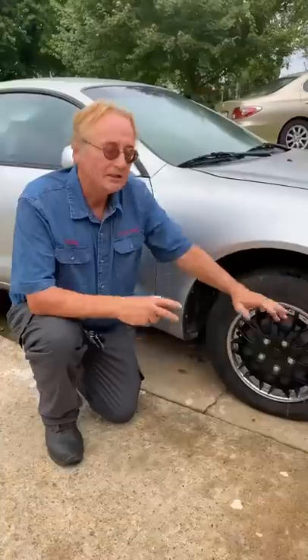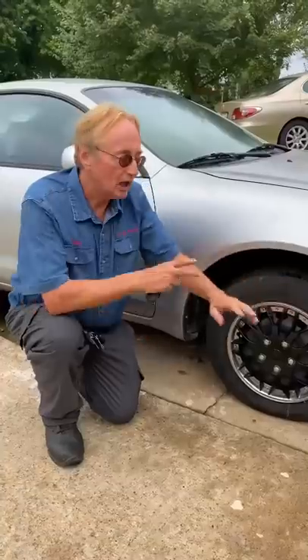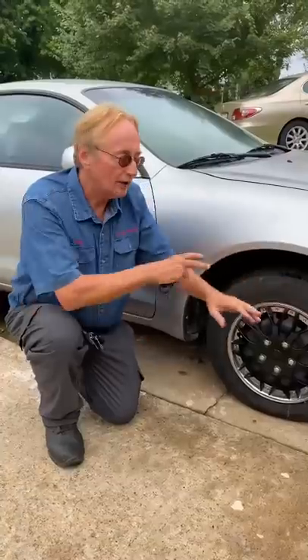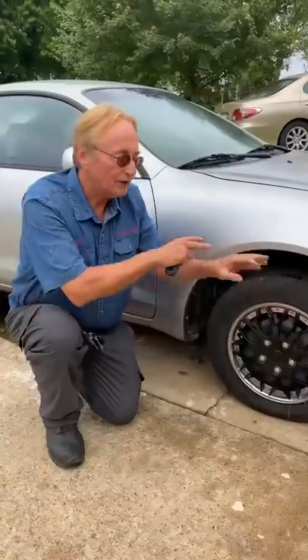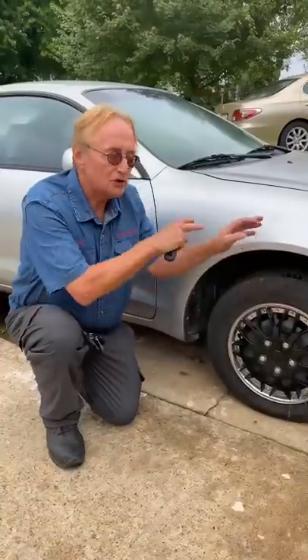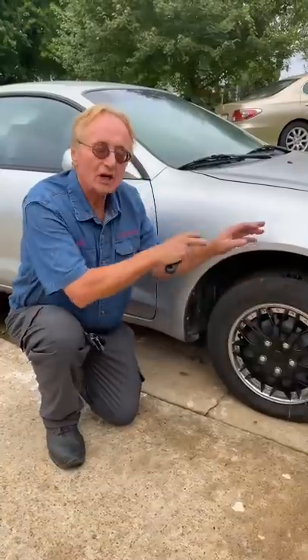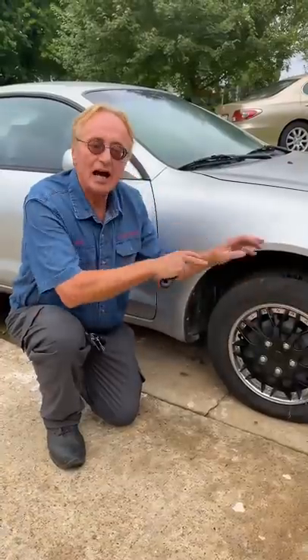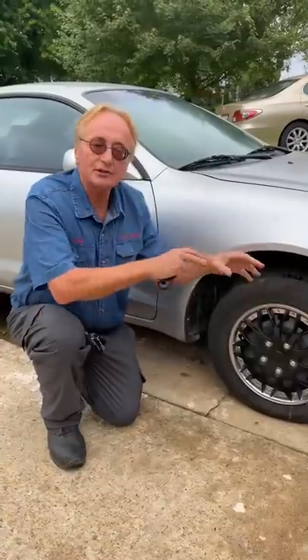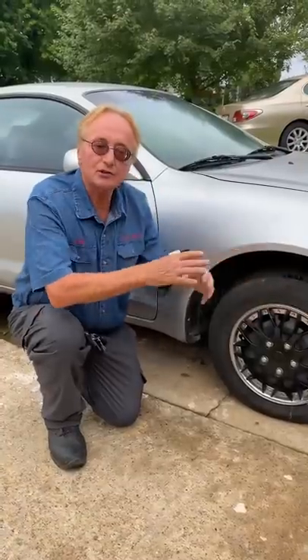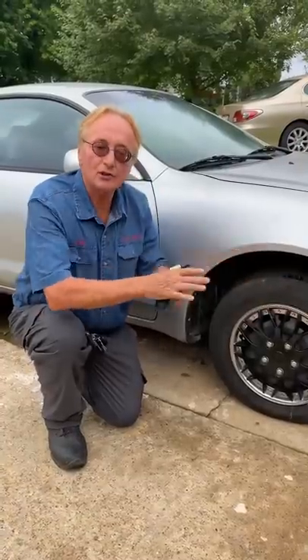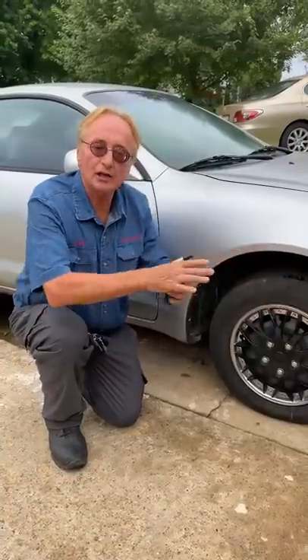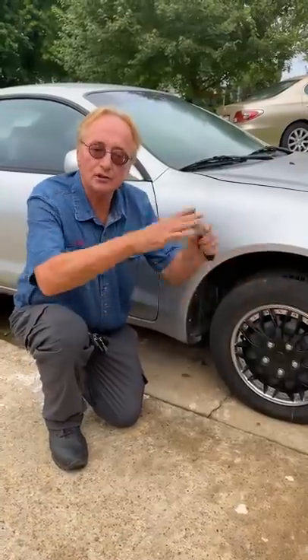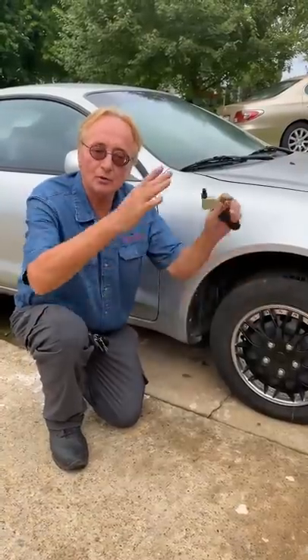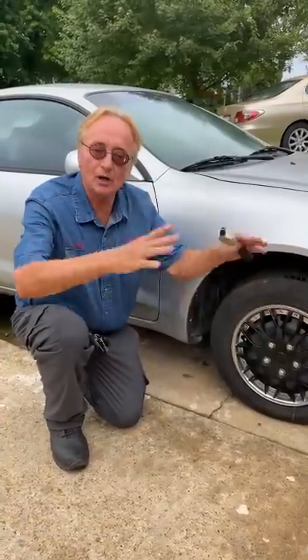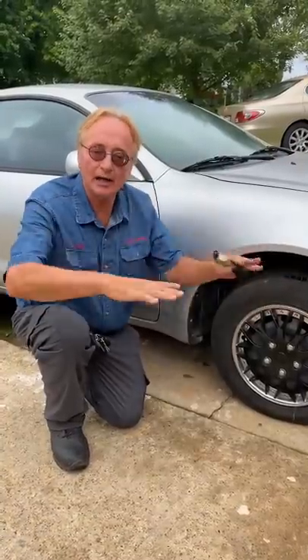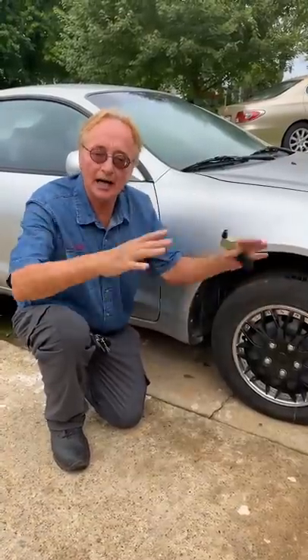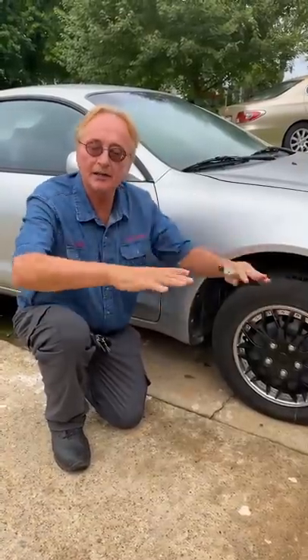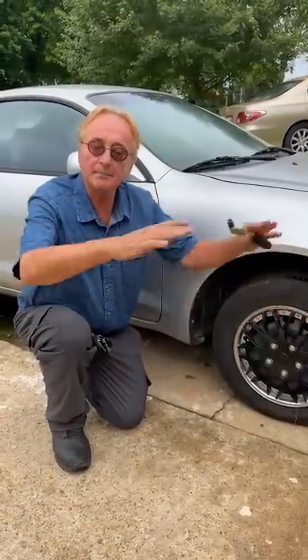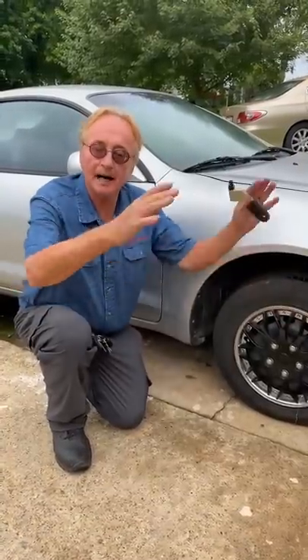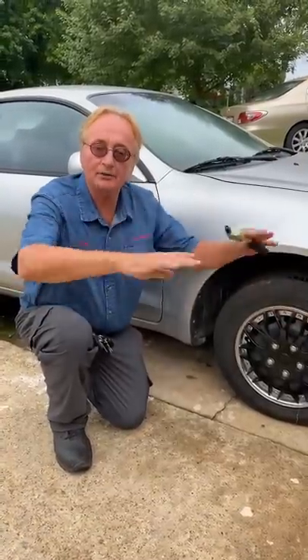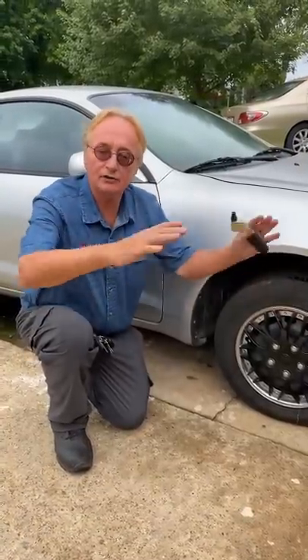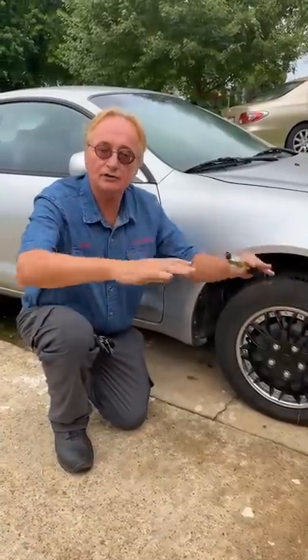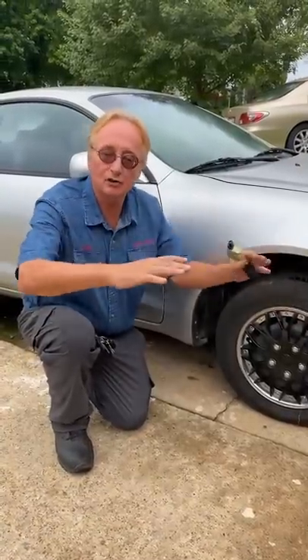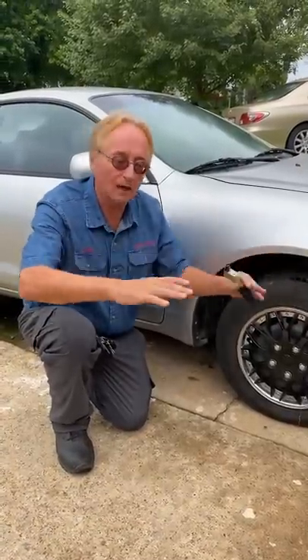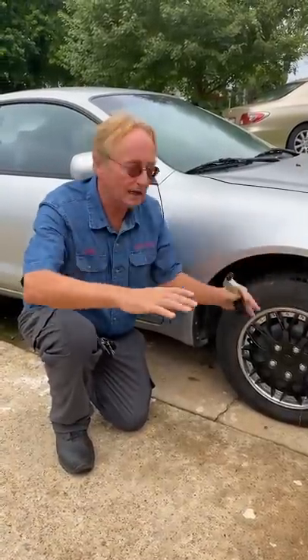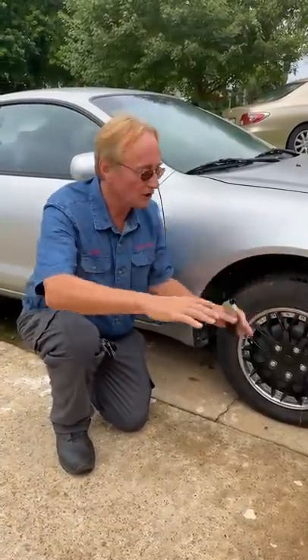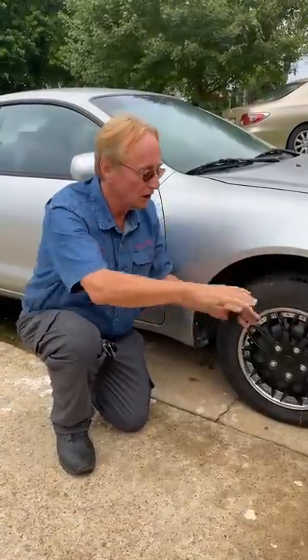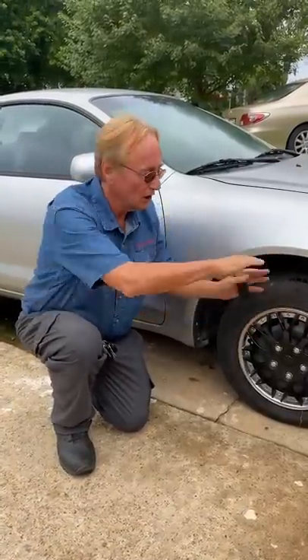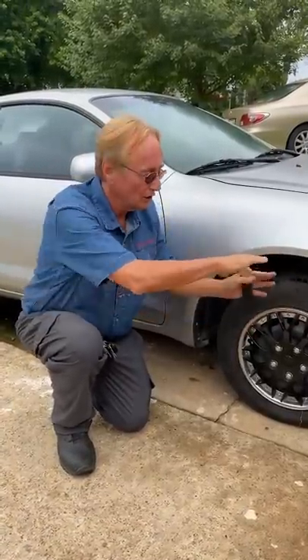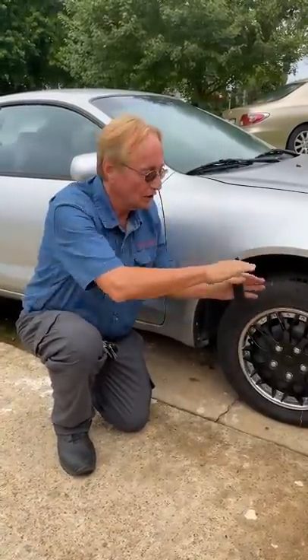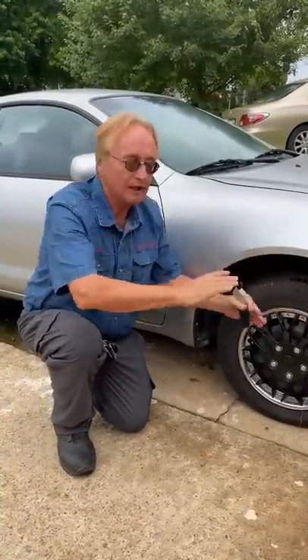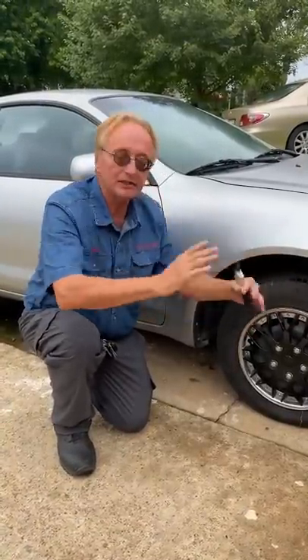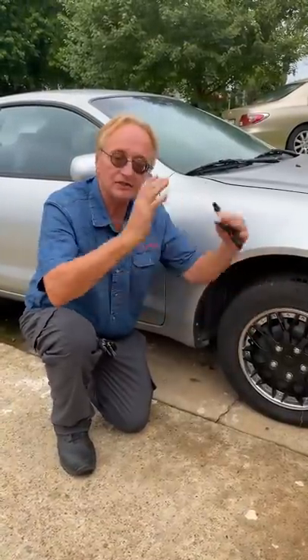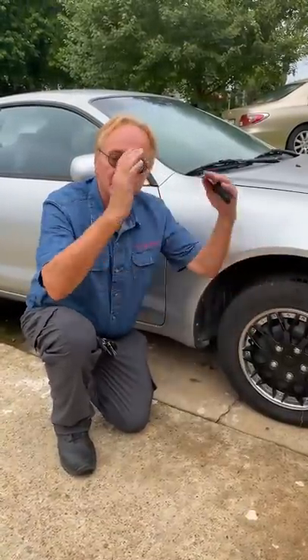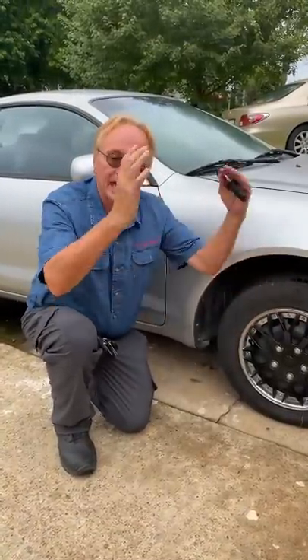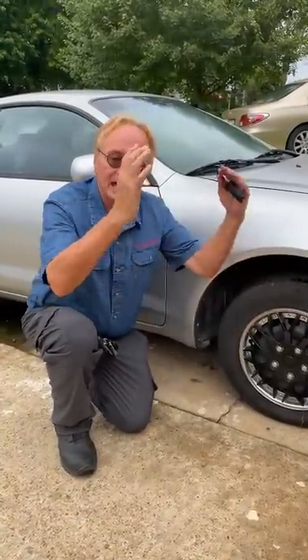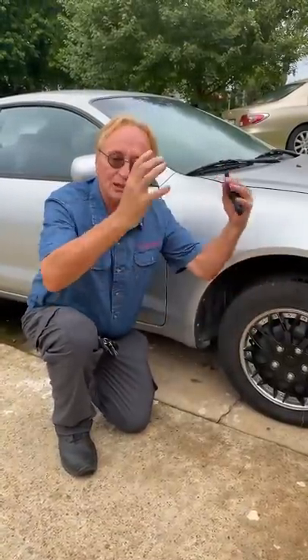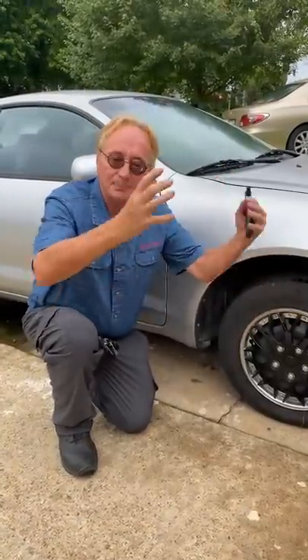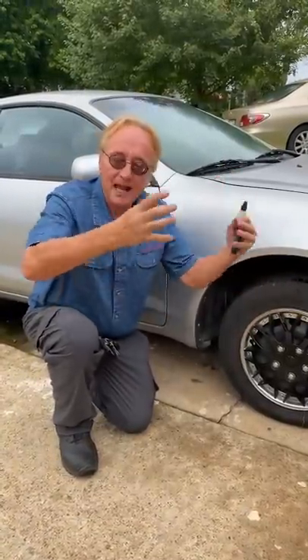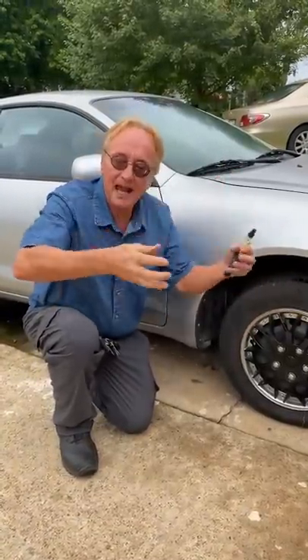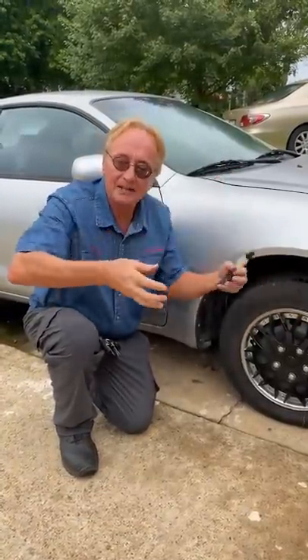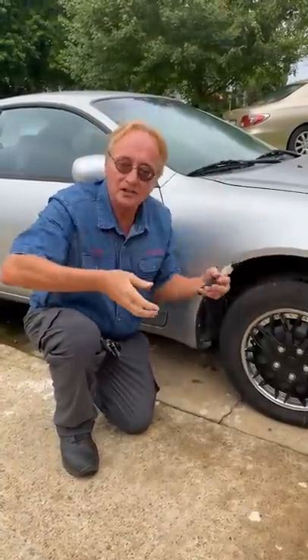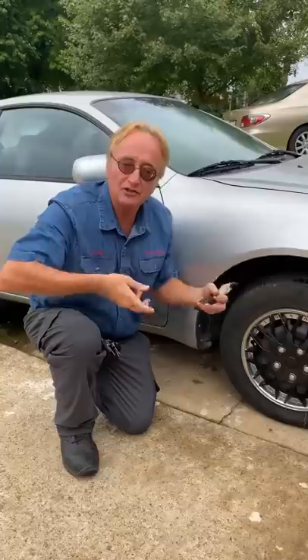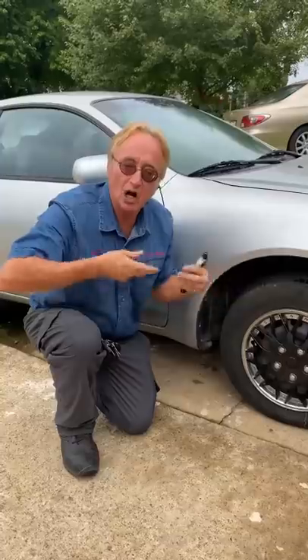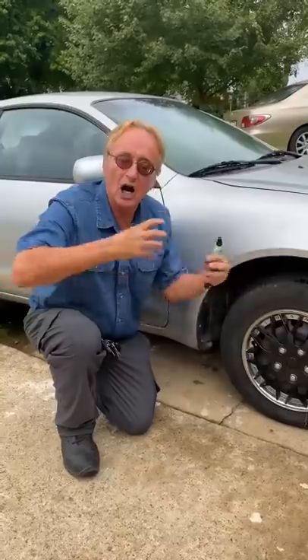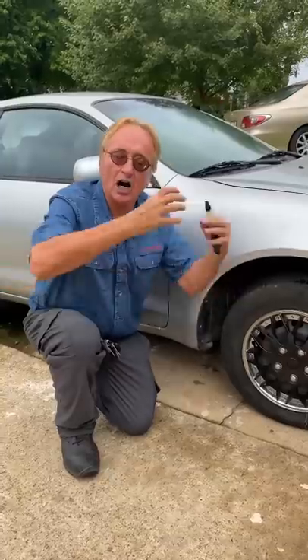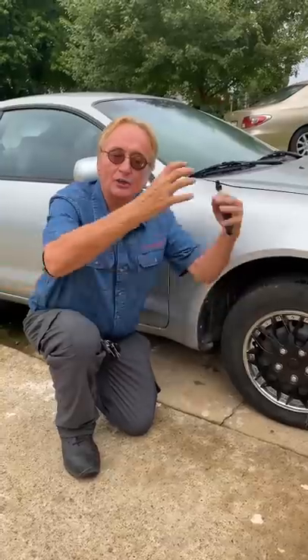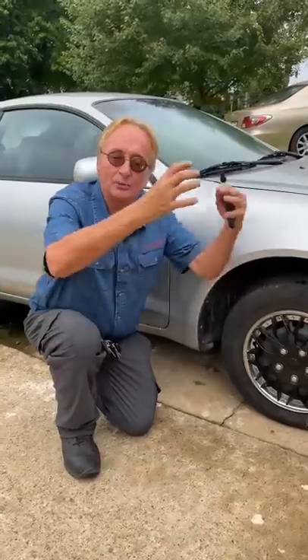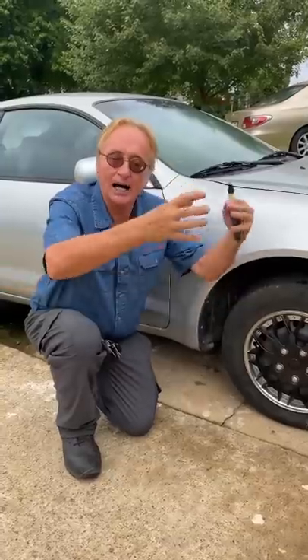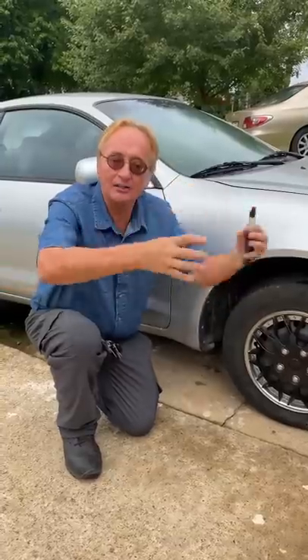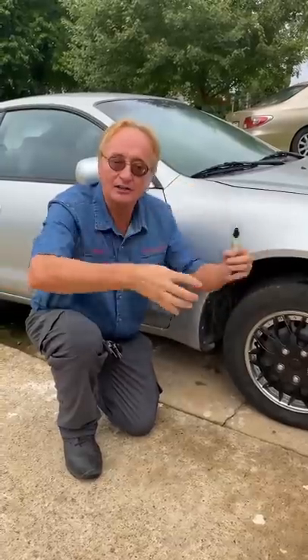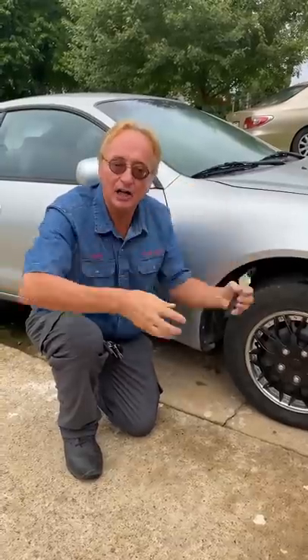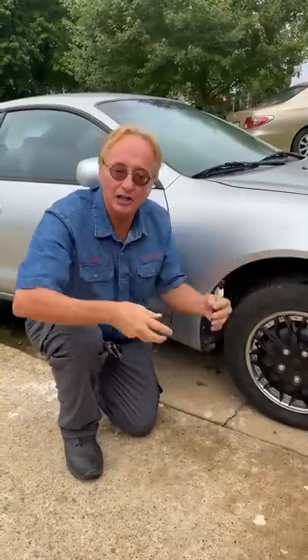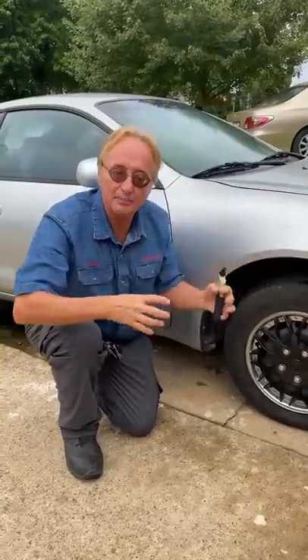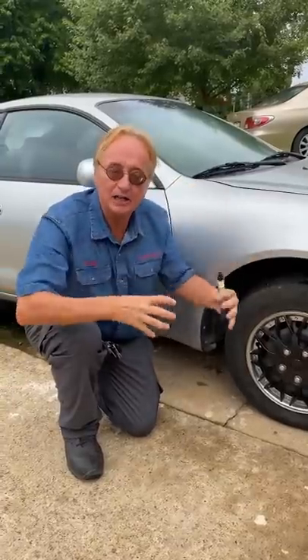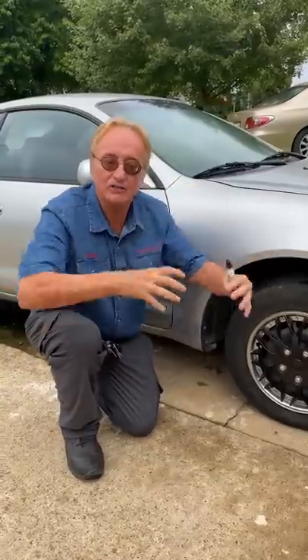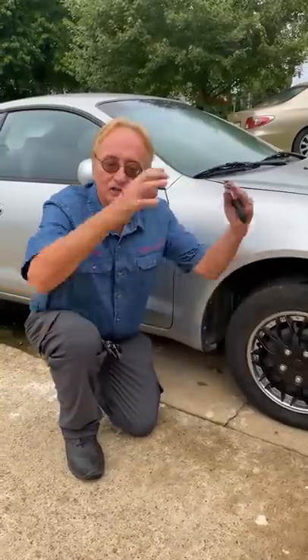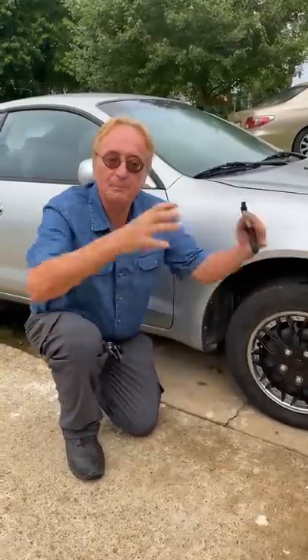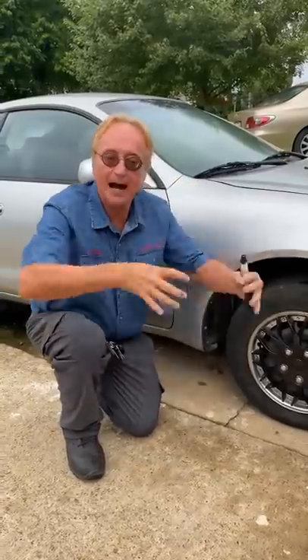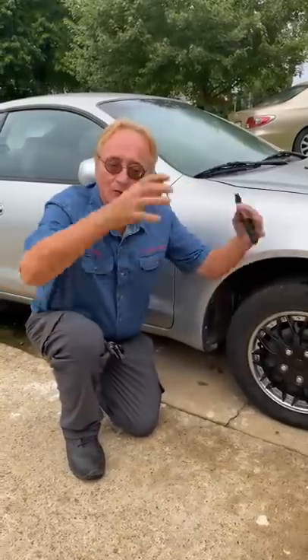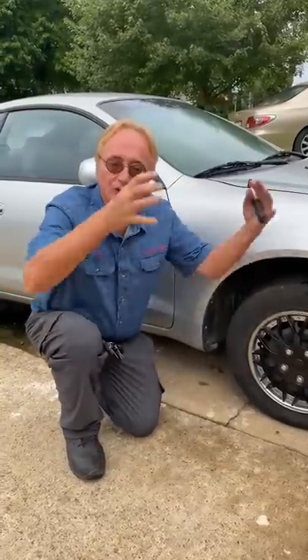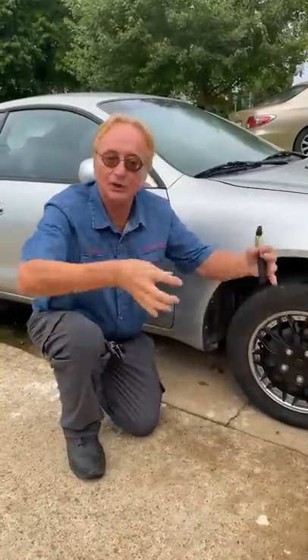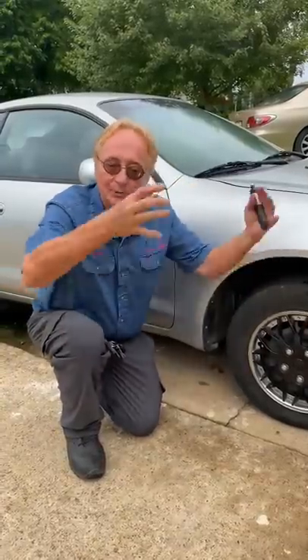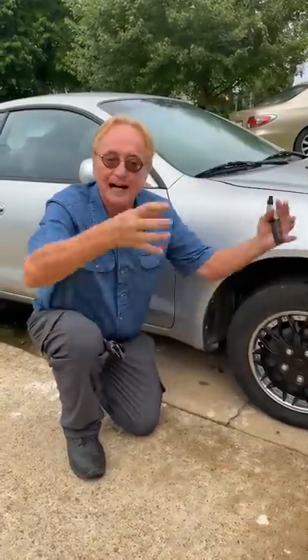Now if your shocks or struts are worn out and it bounces too much, you'll get scalloped edges all around the tire because it's bouncing around.